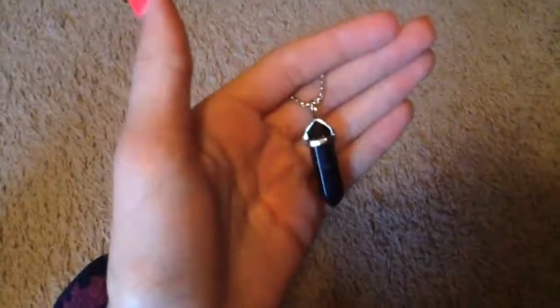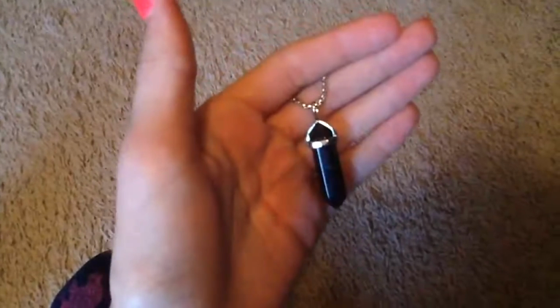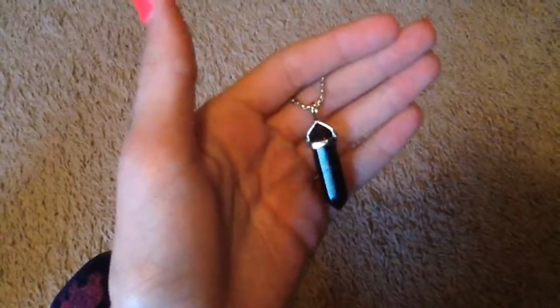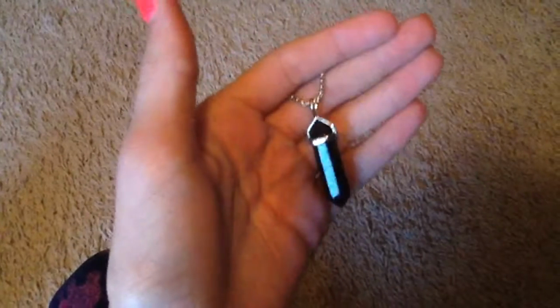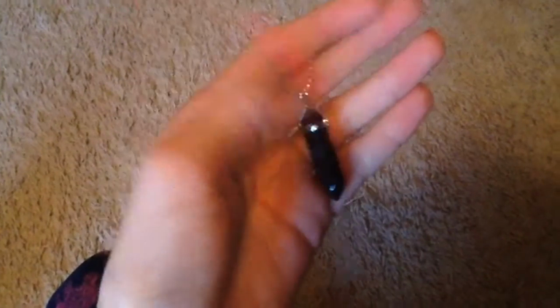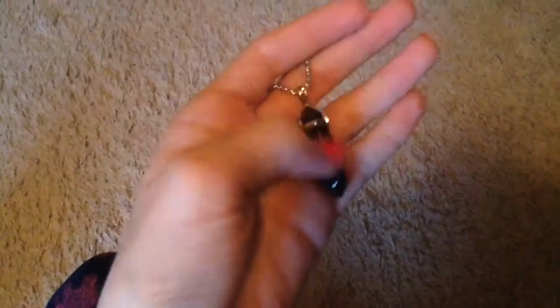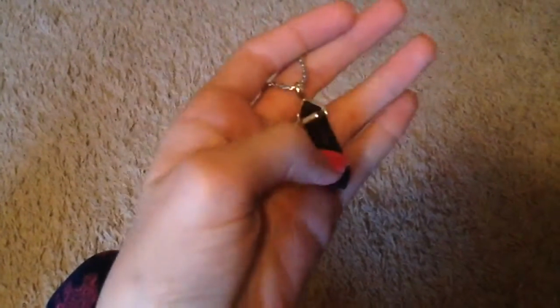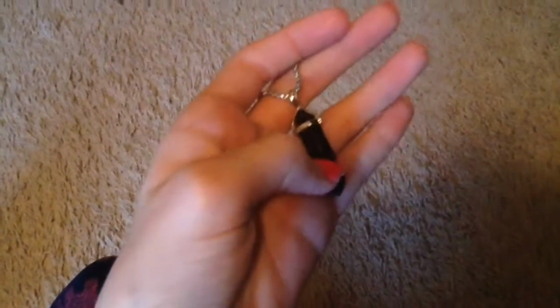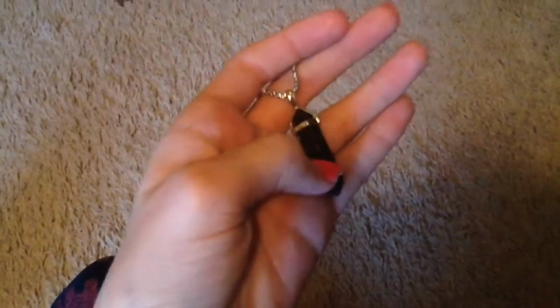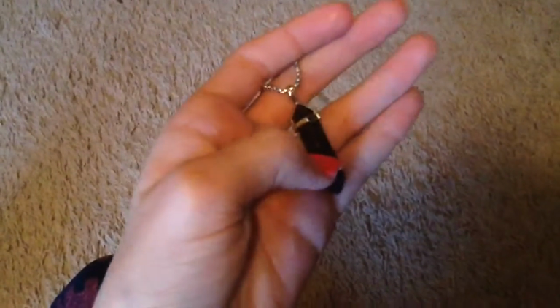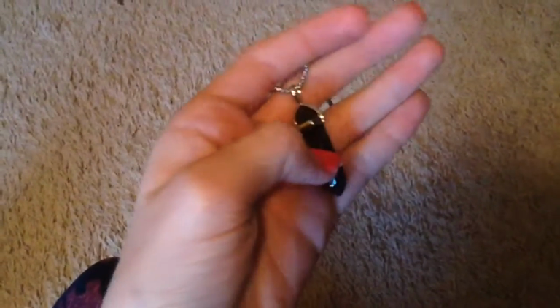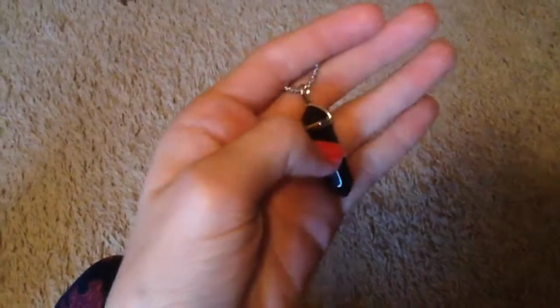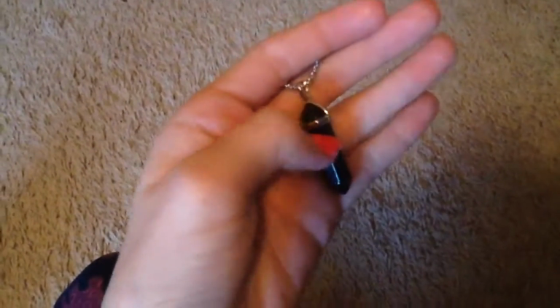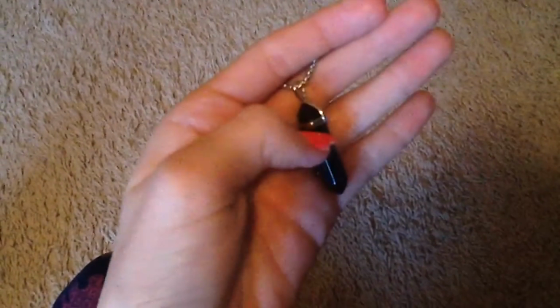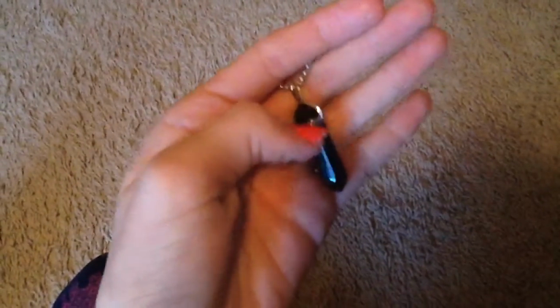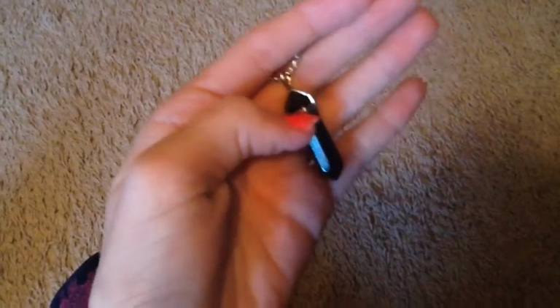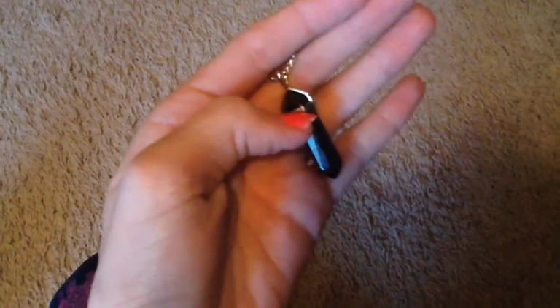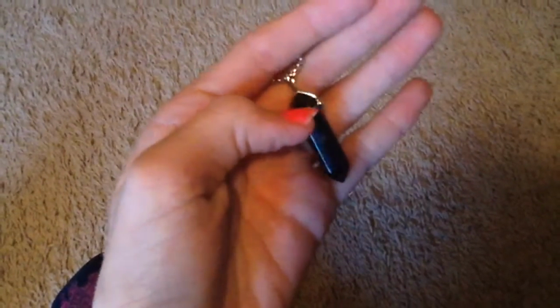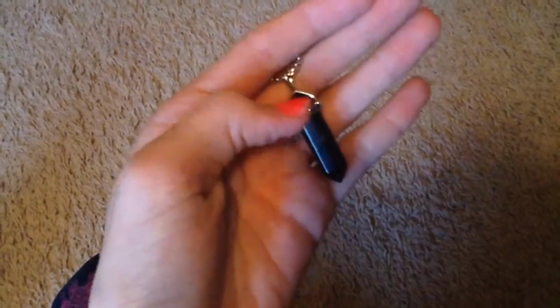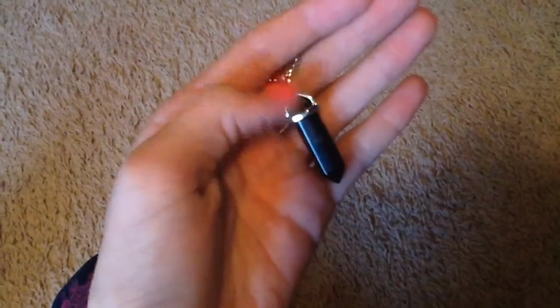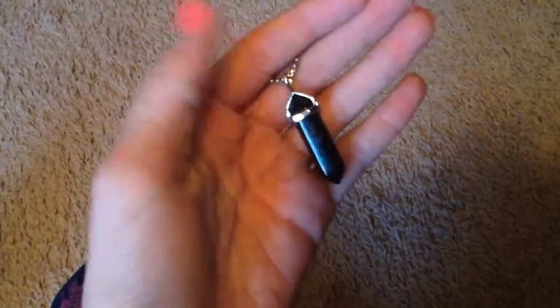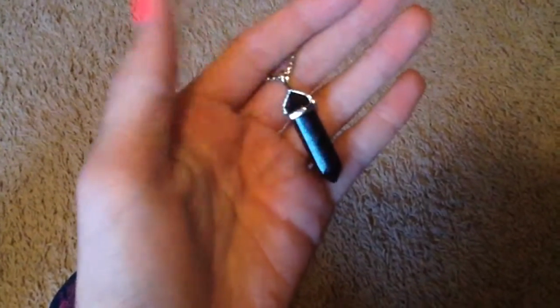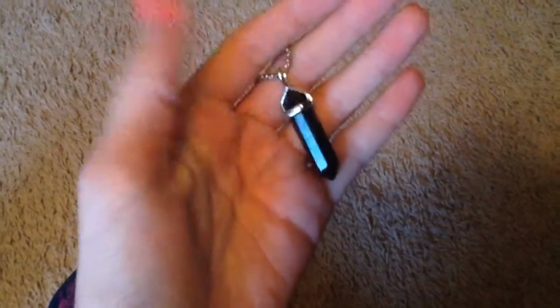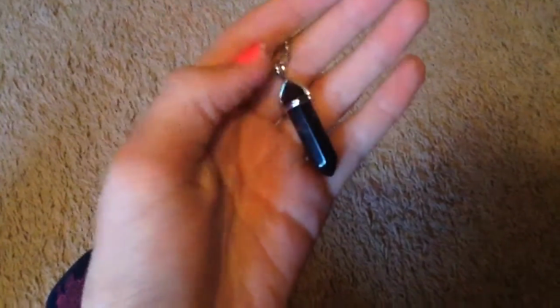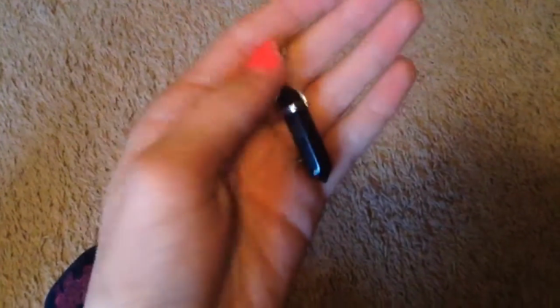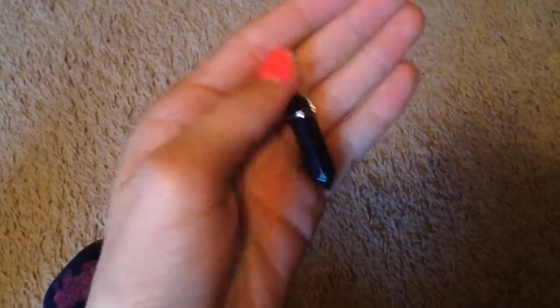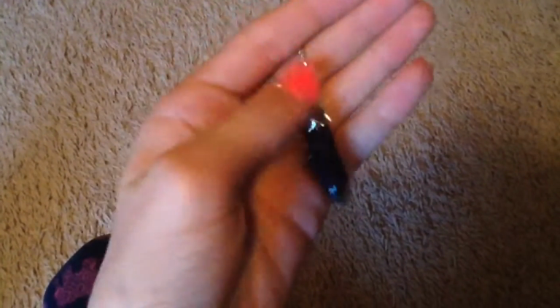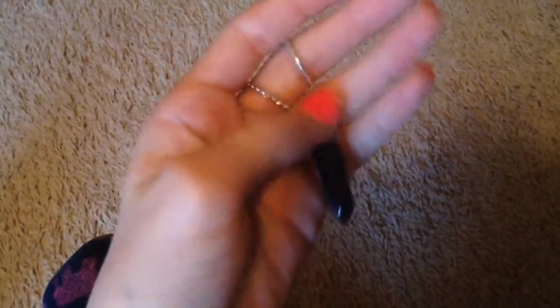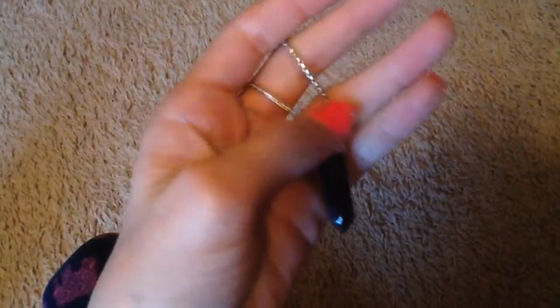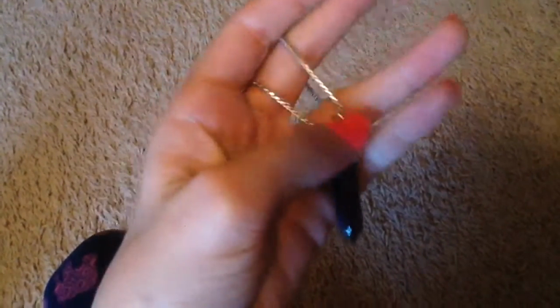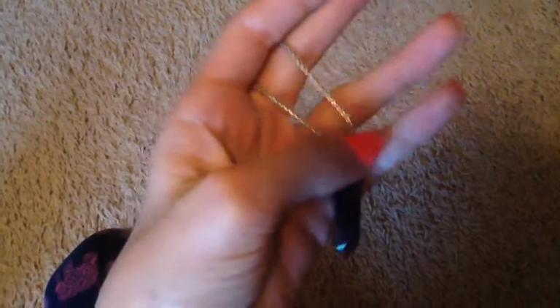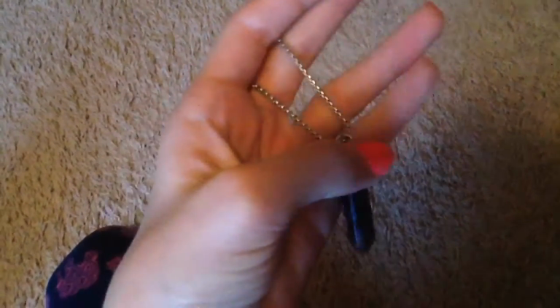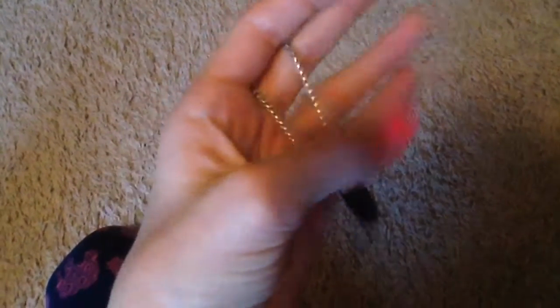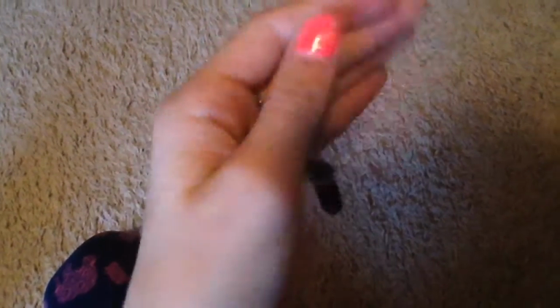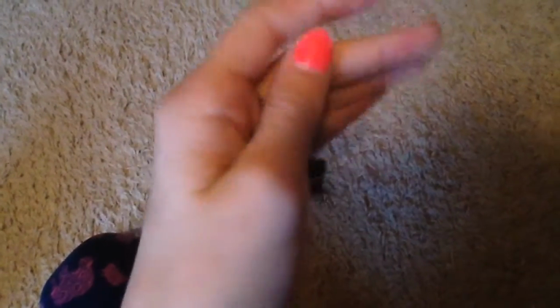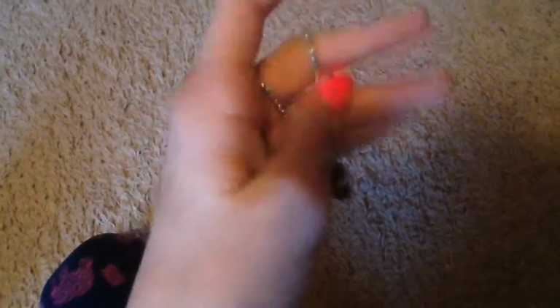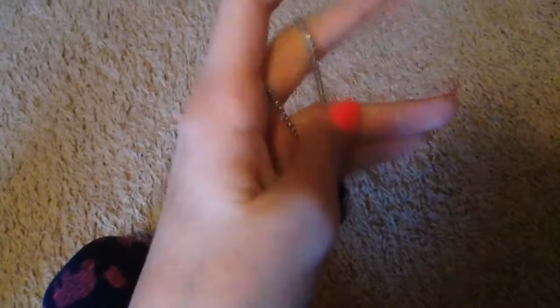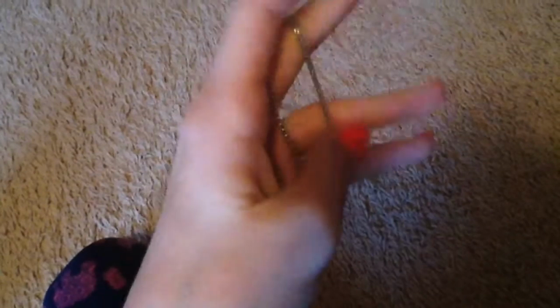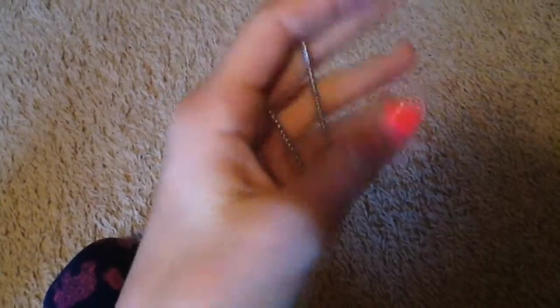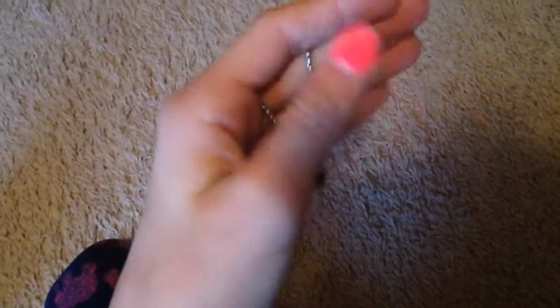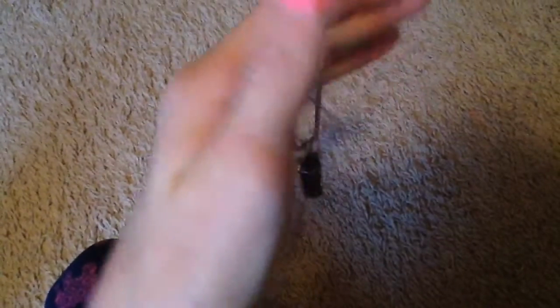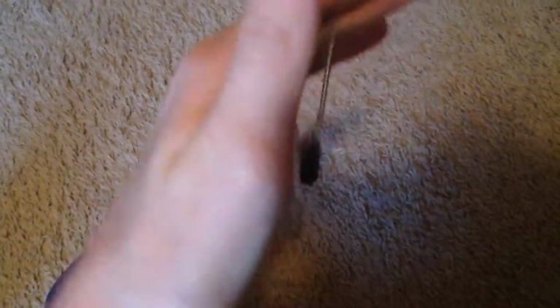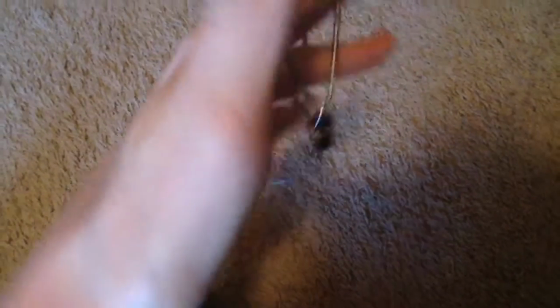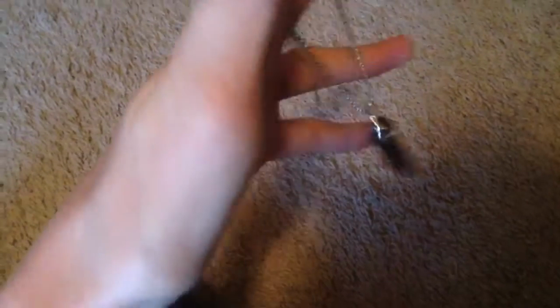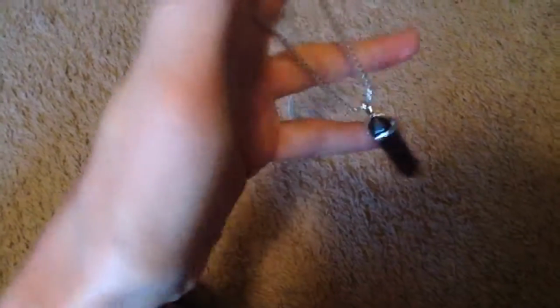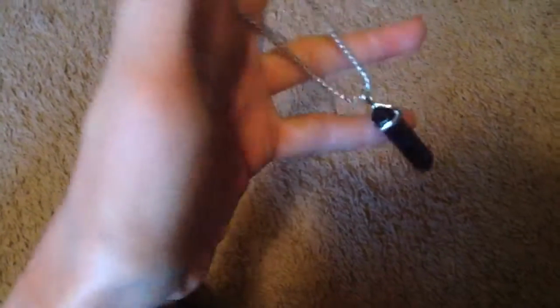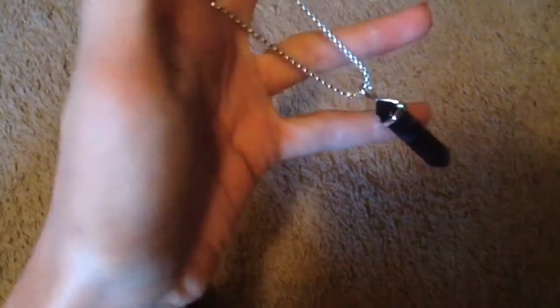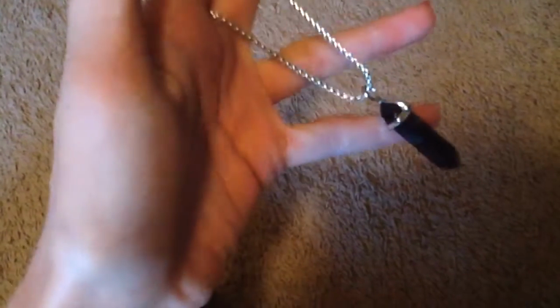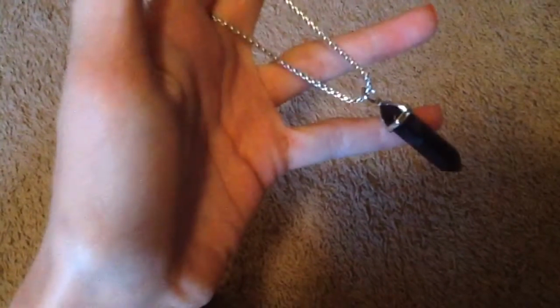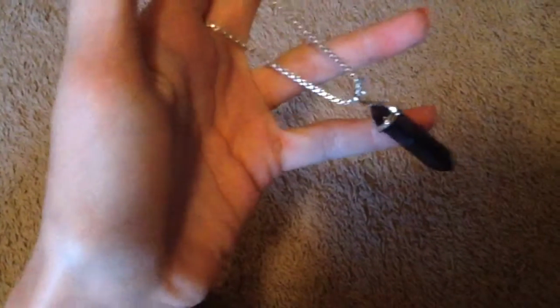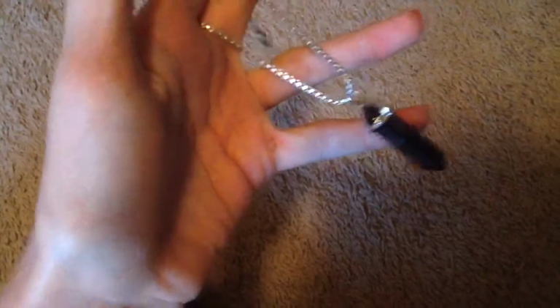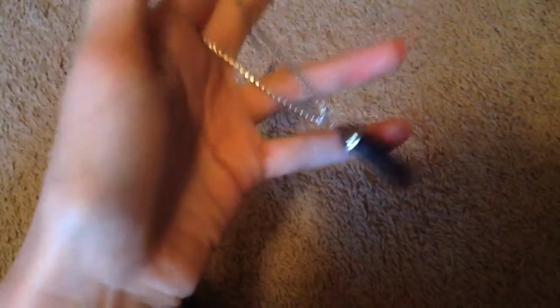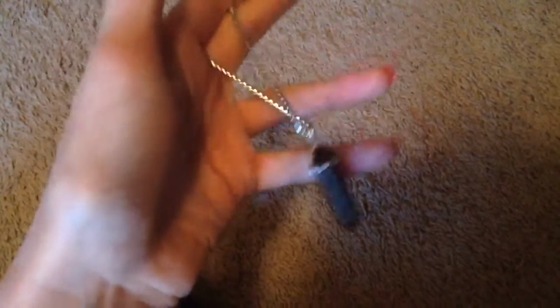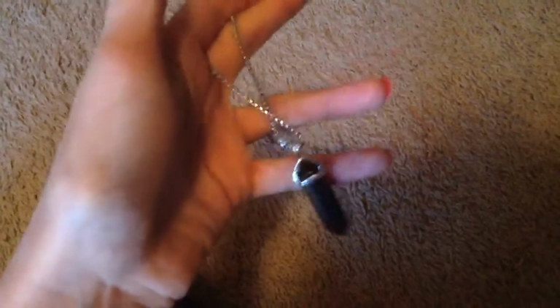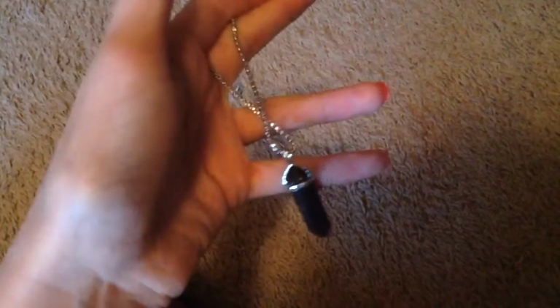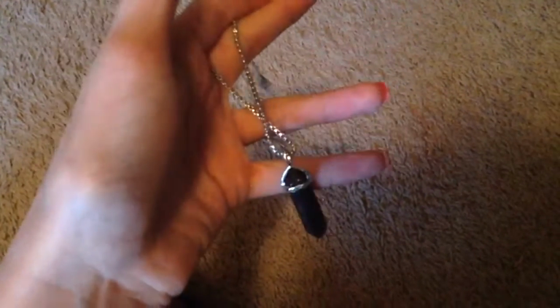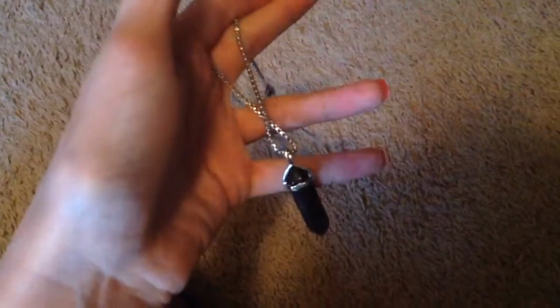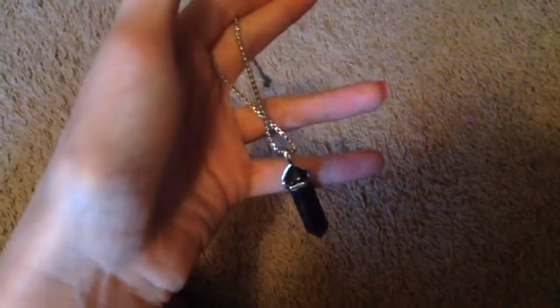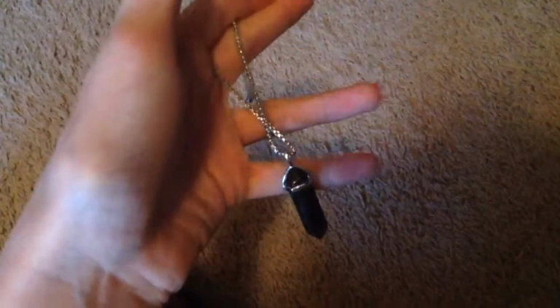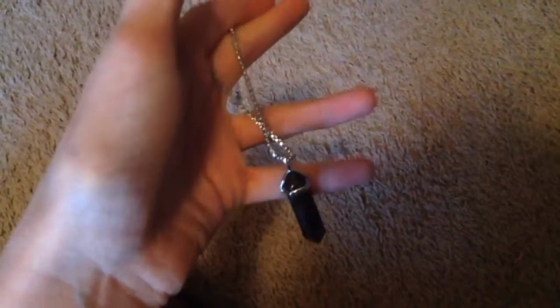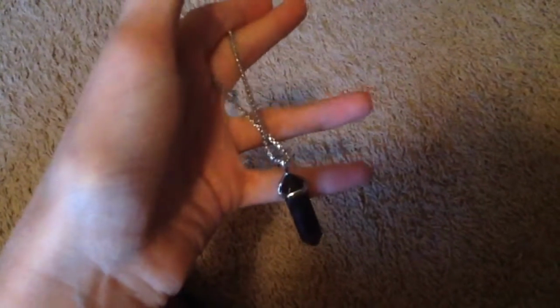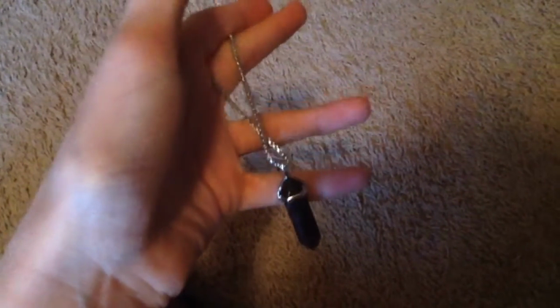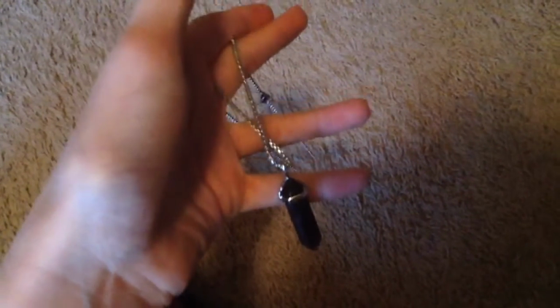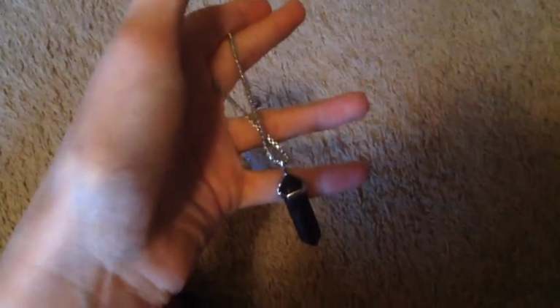First of all I got this really pretty necklace and I love it and I'm probably going to wear it a lot.